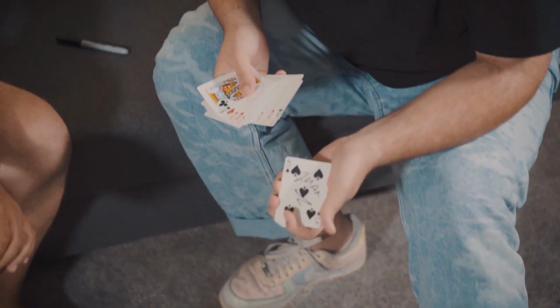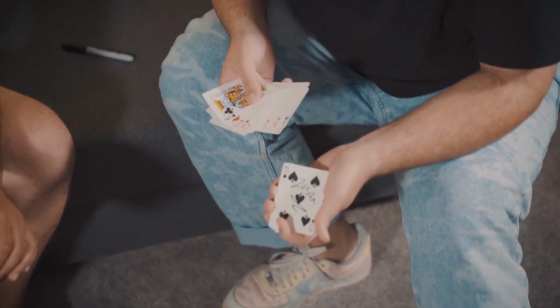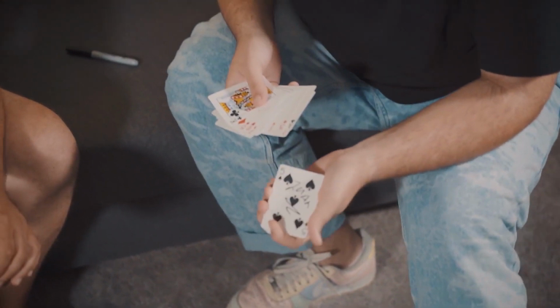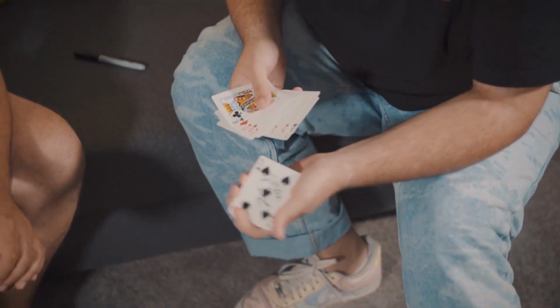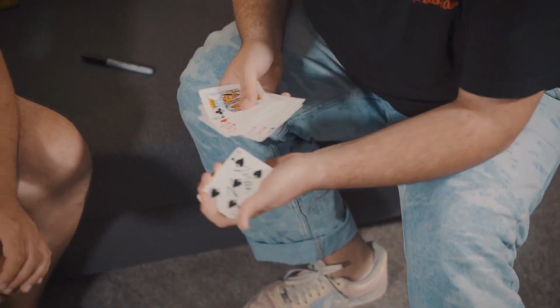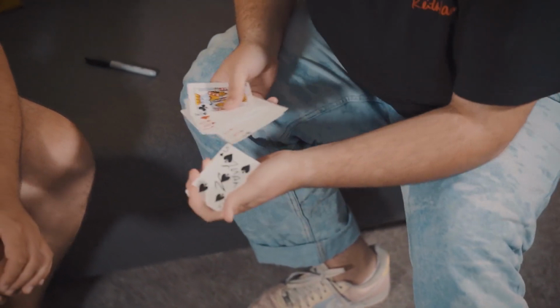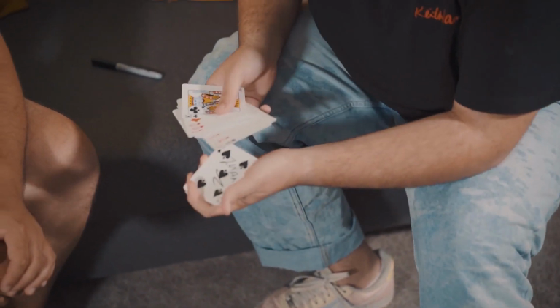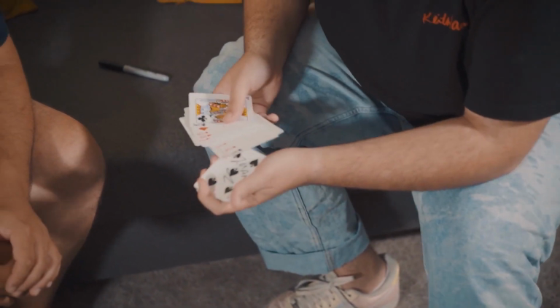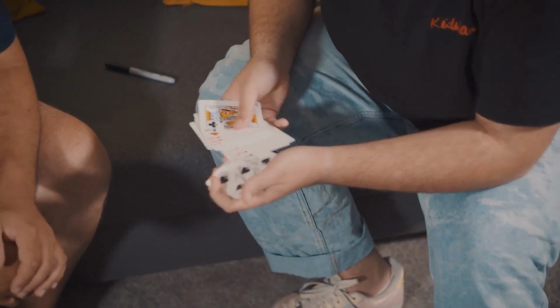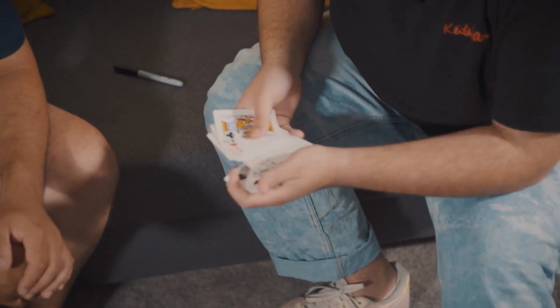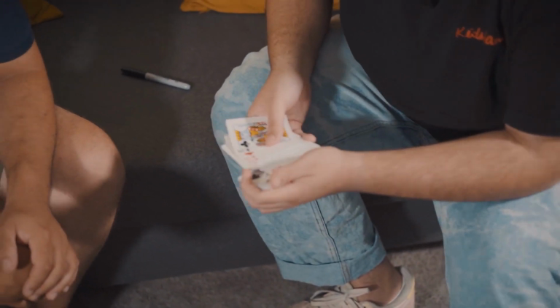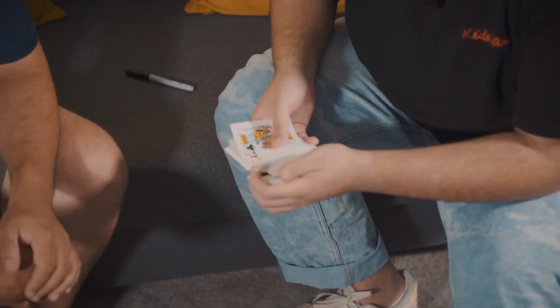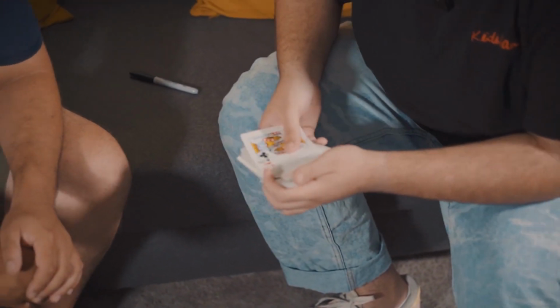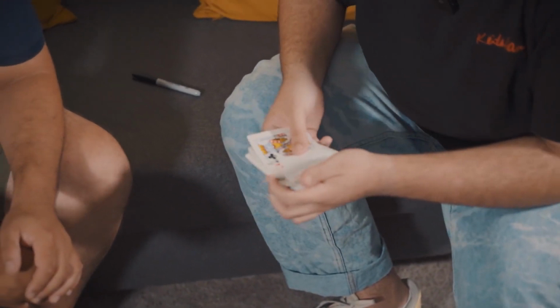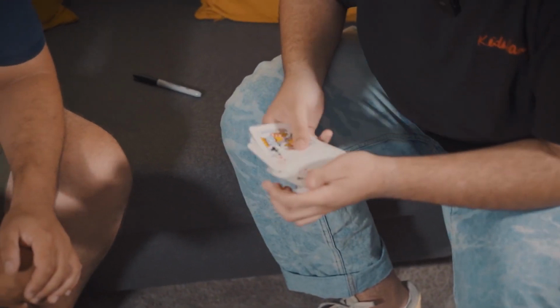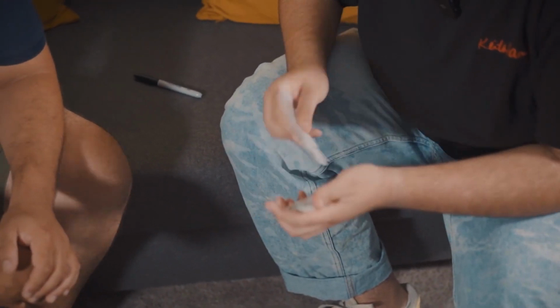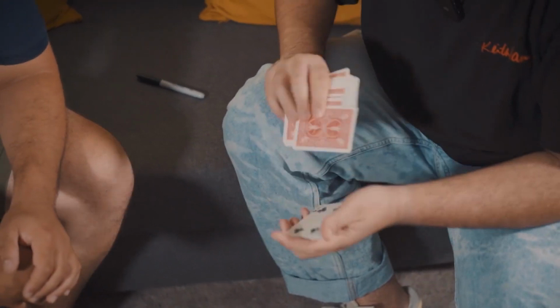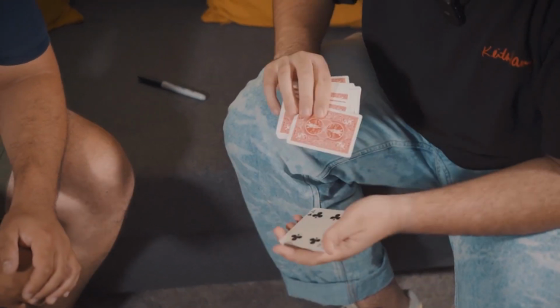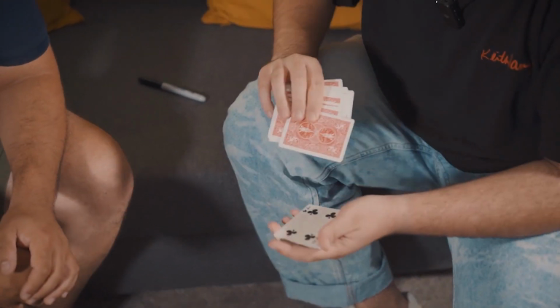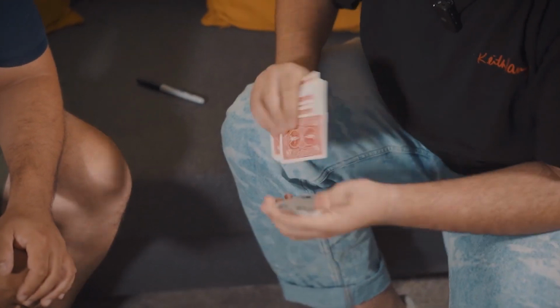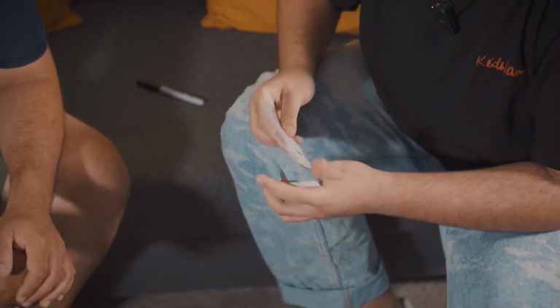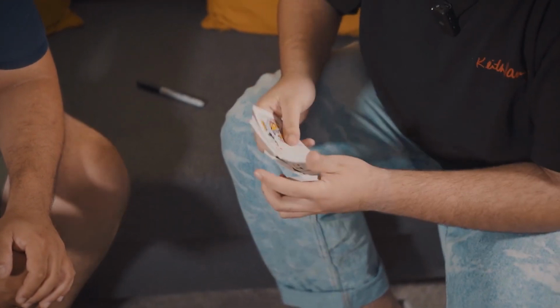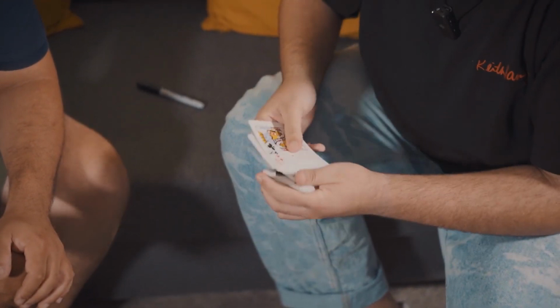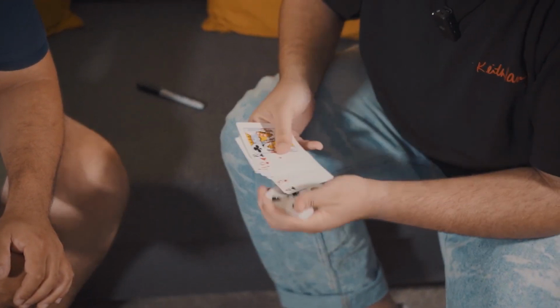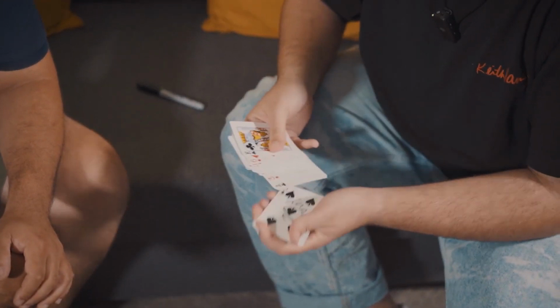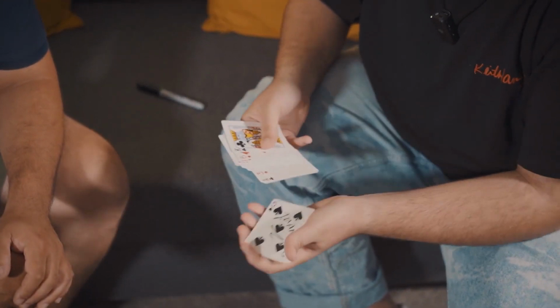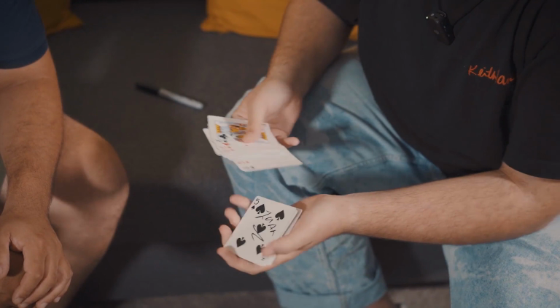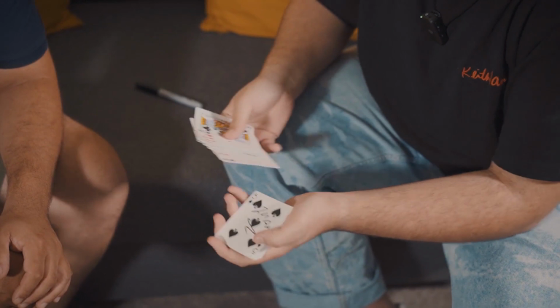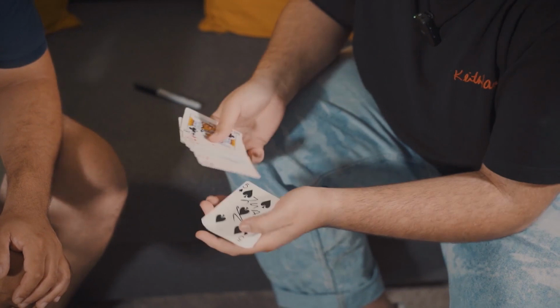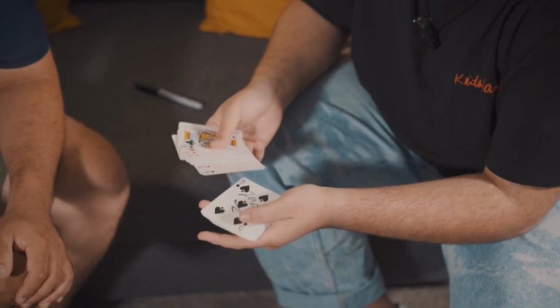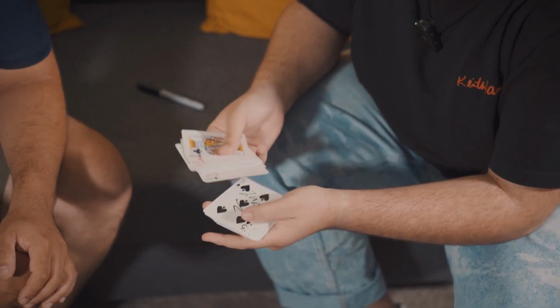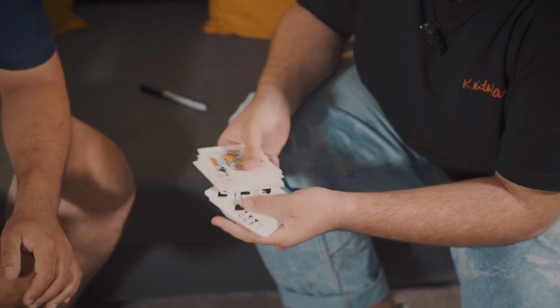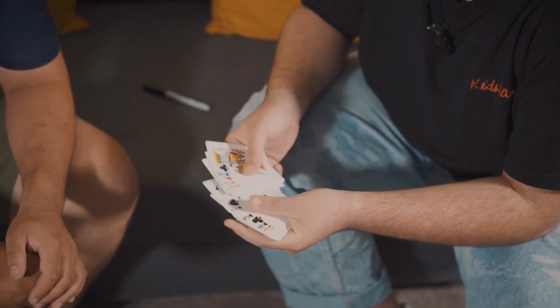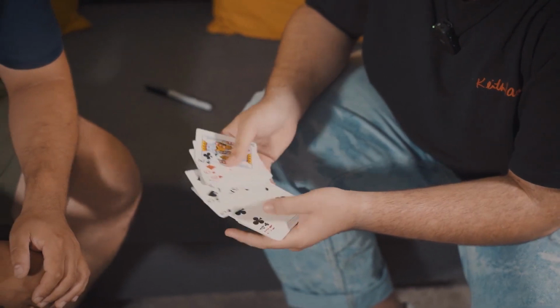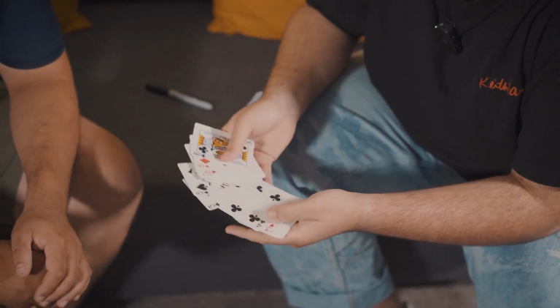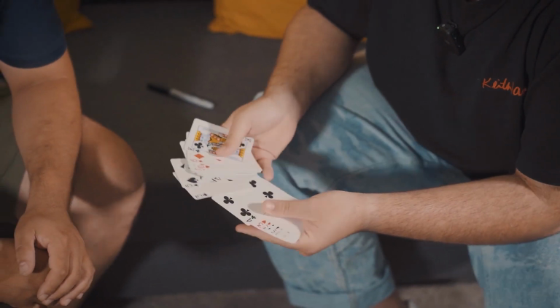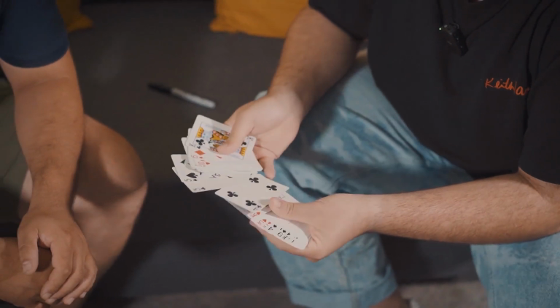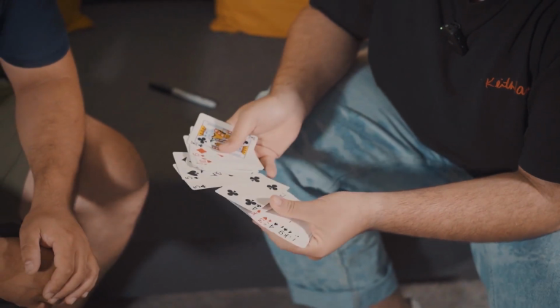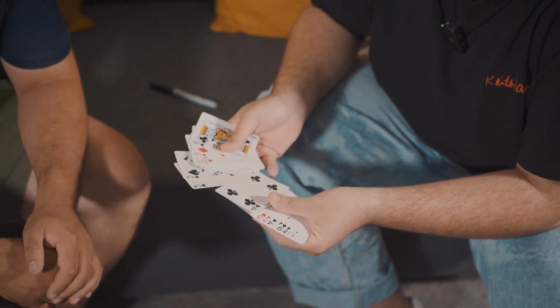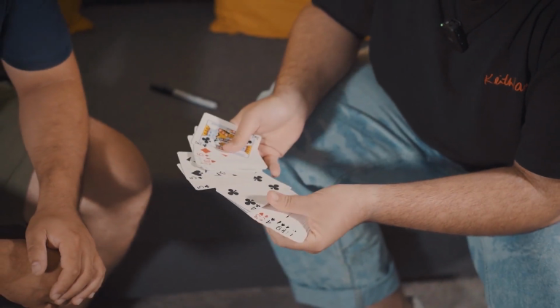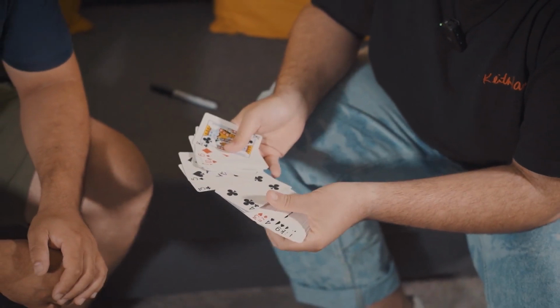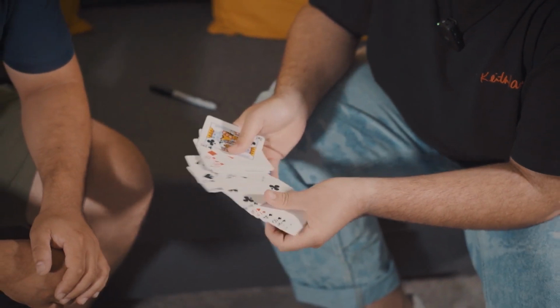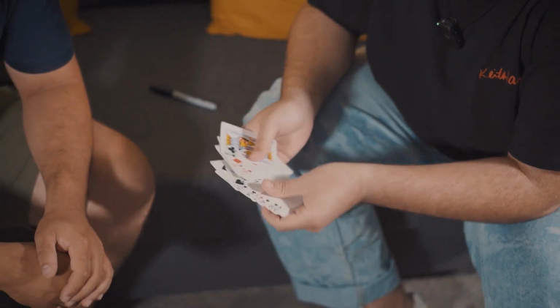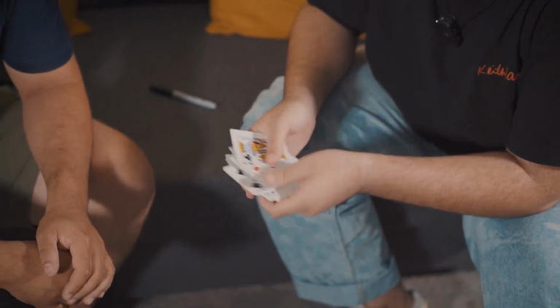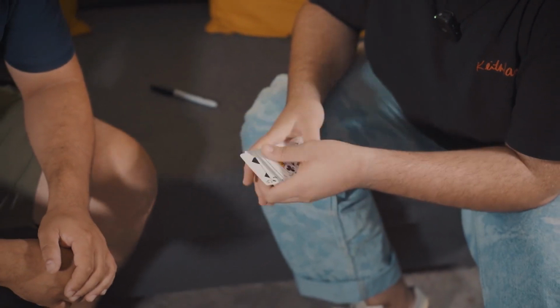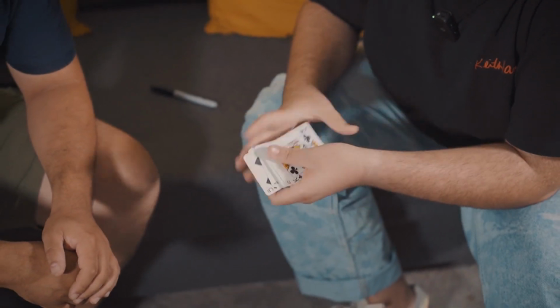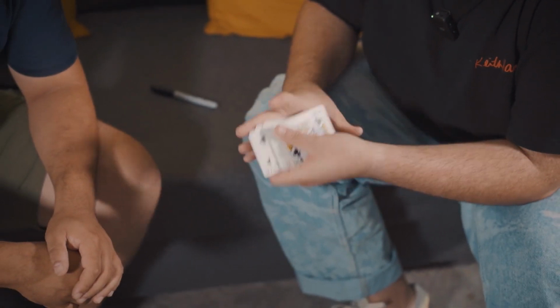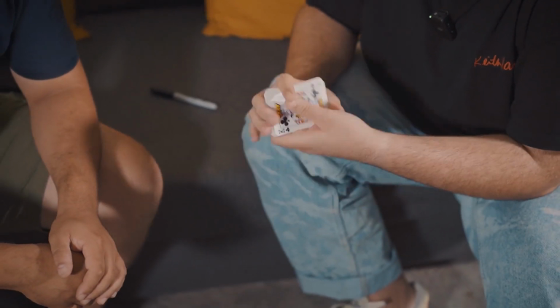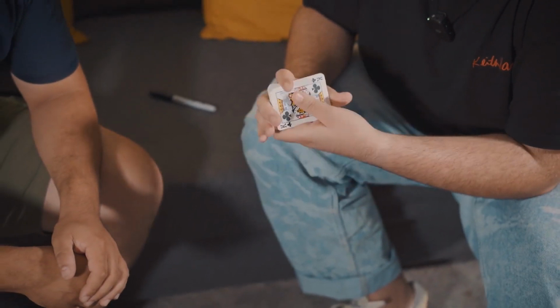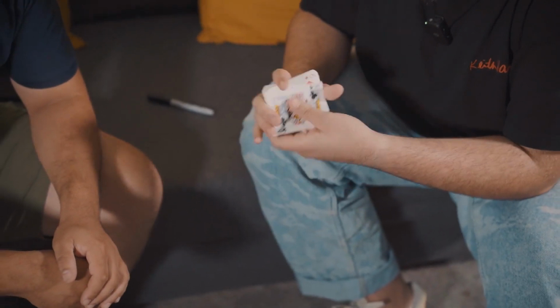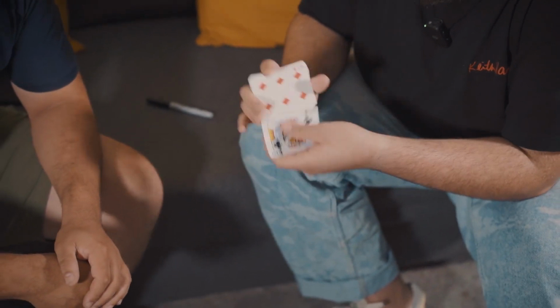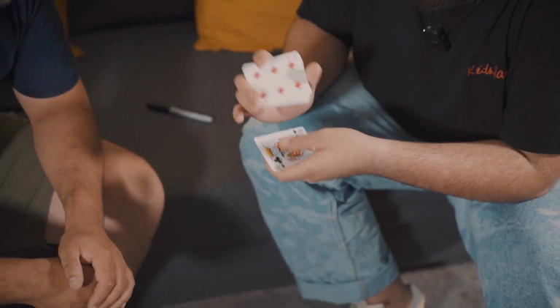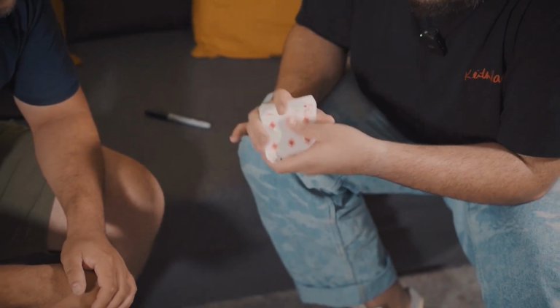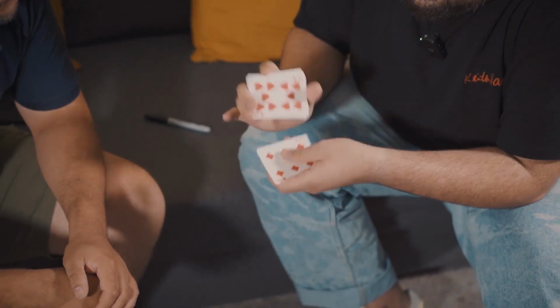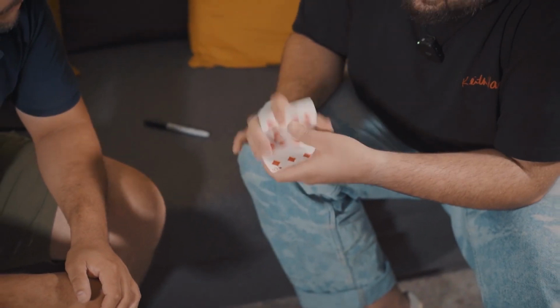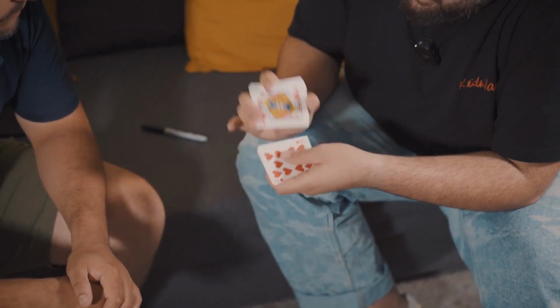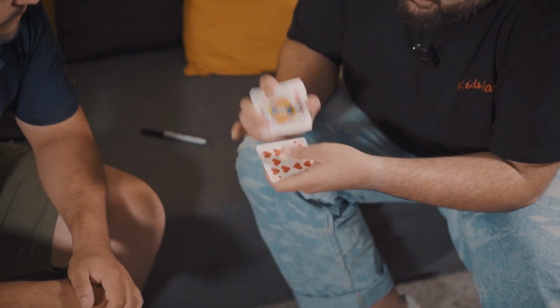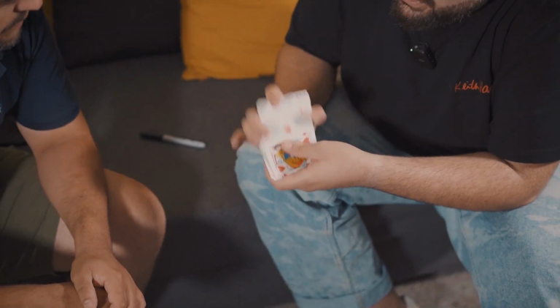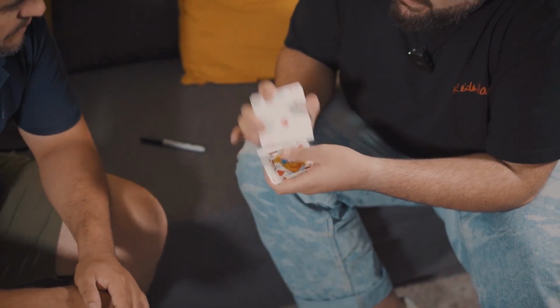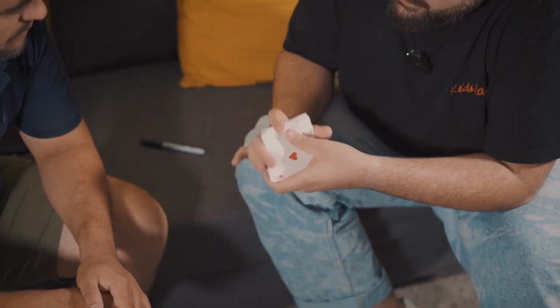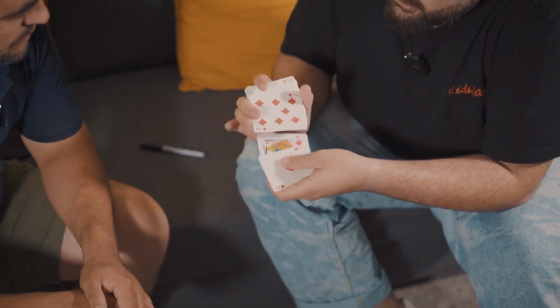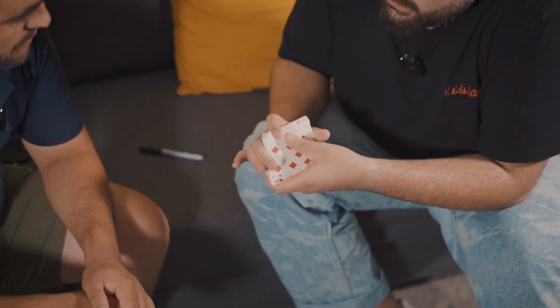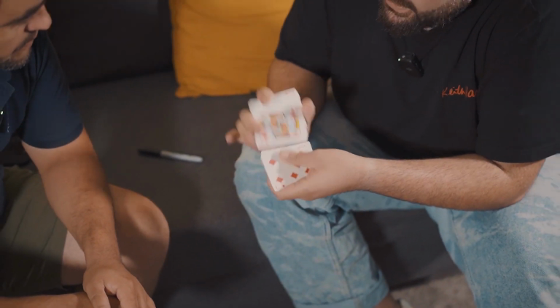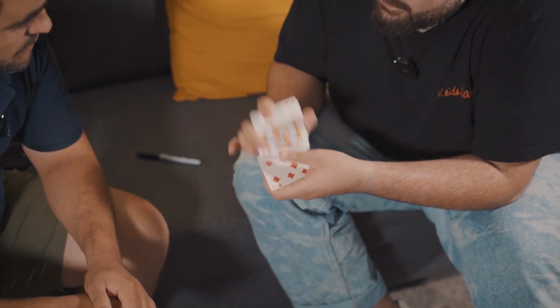The five of spades, signed and lost in the middle. I'm going to give this a quick shuffle.